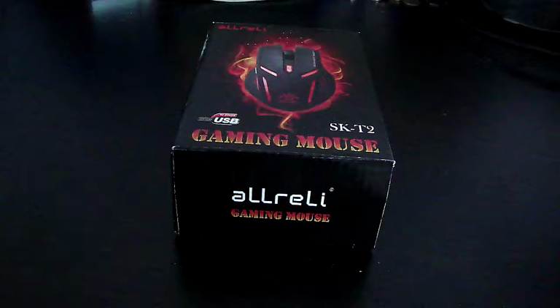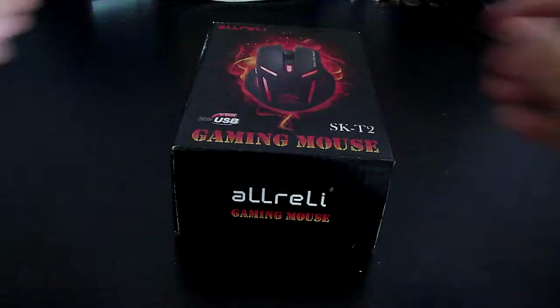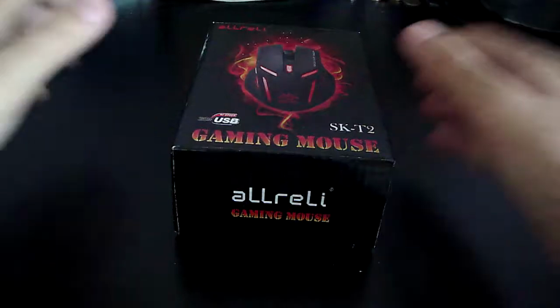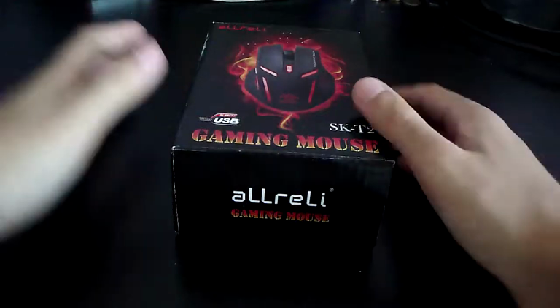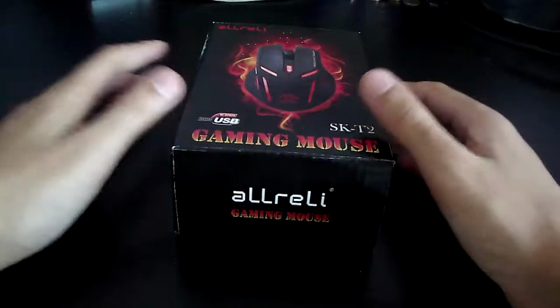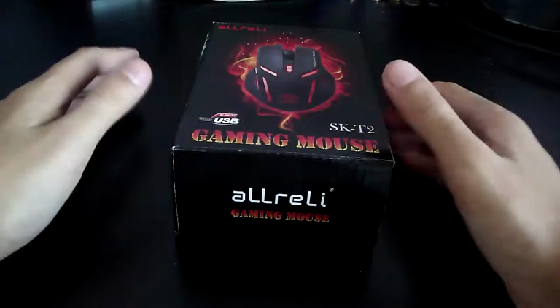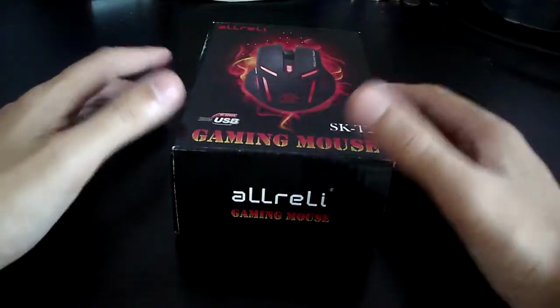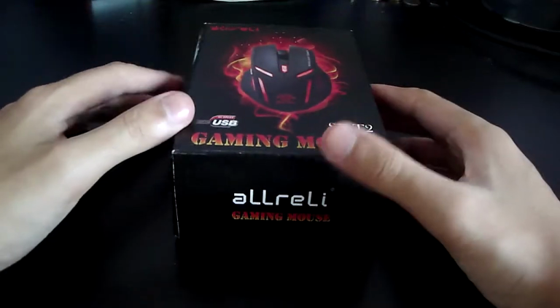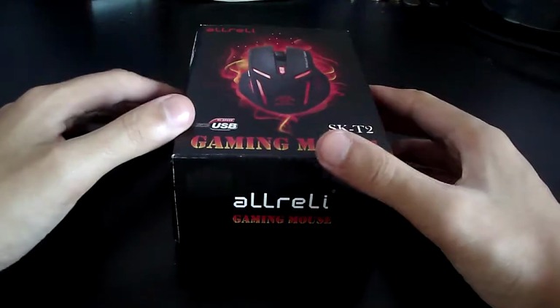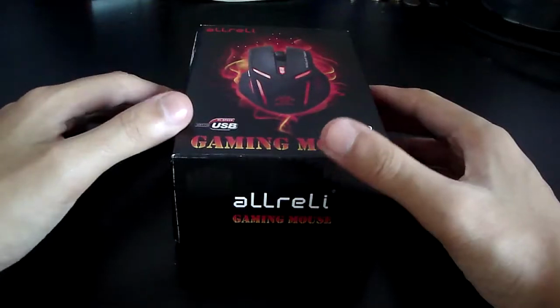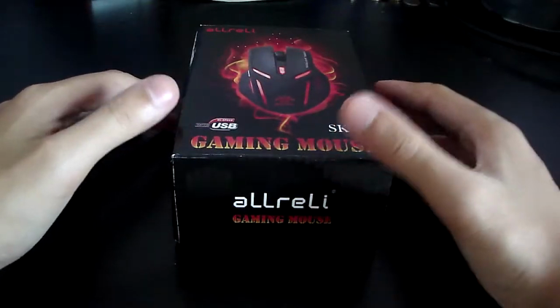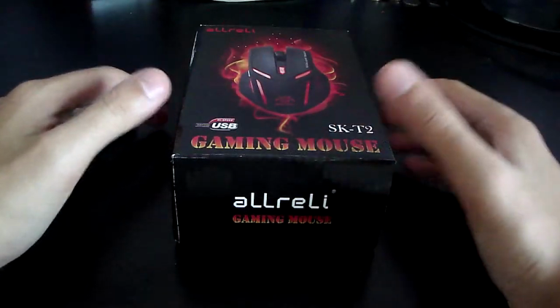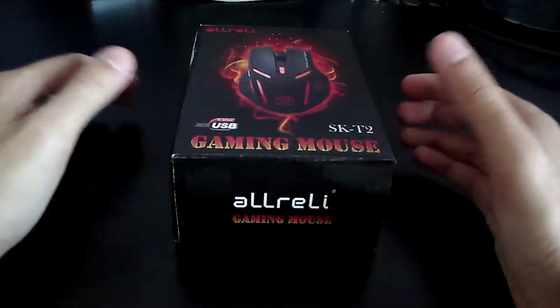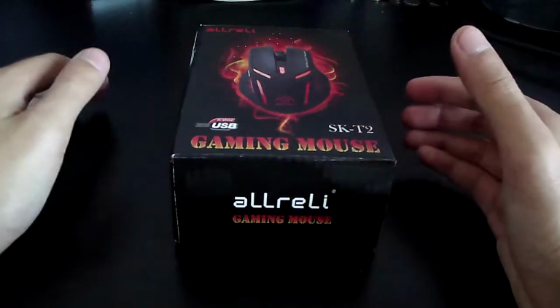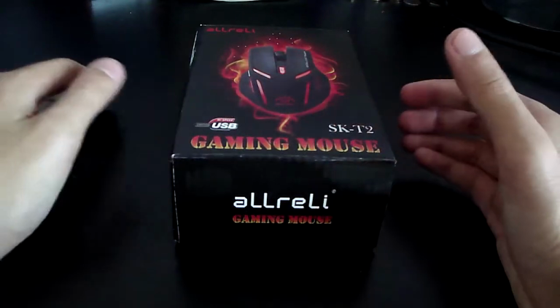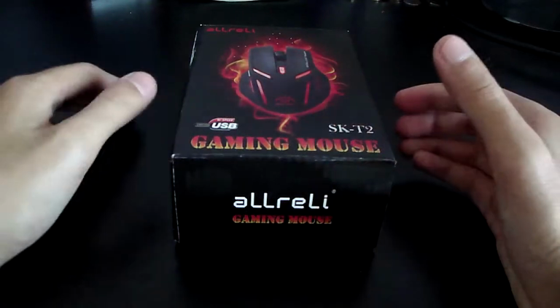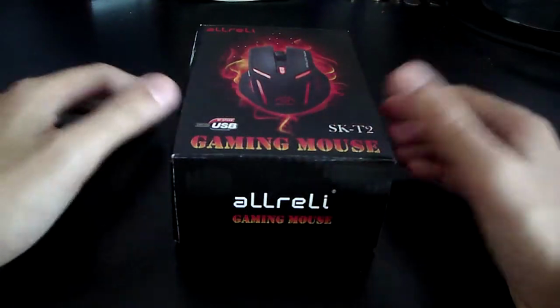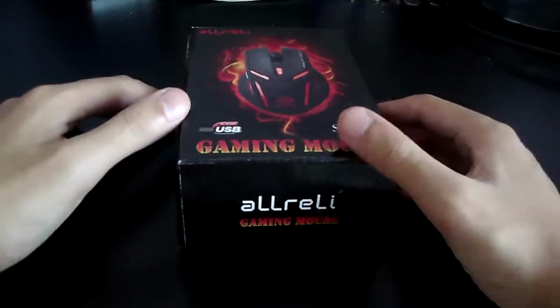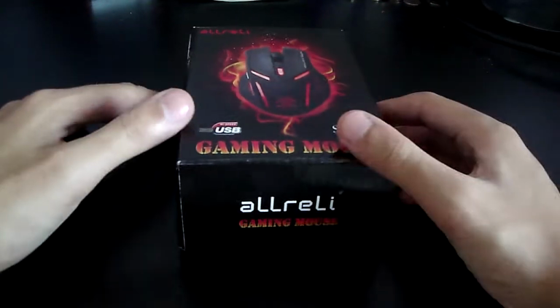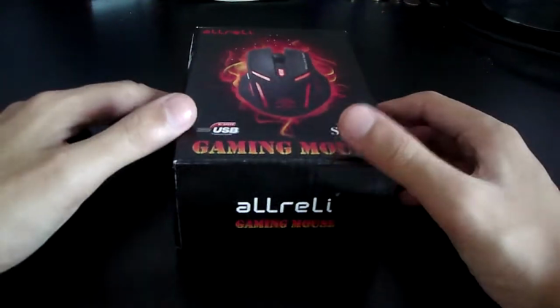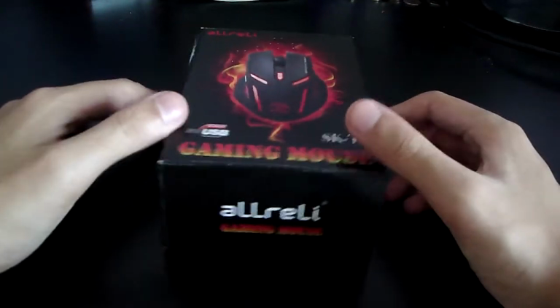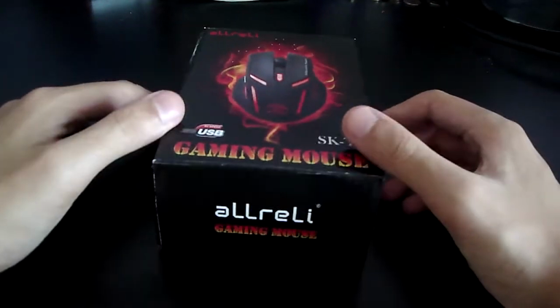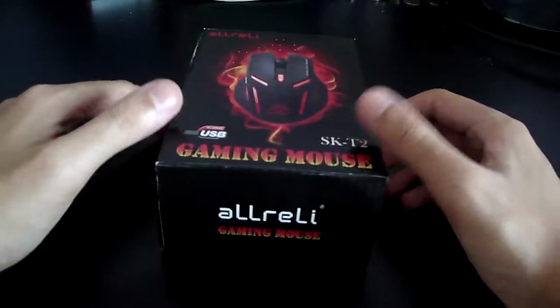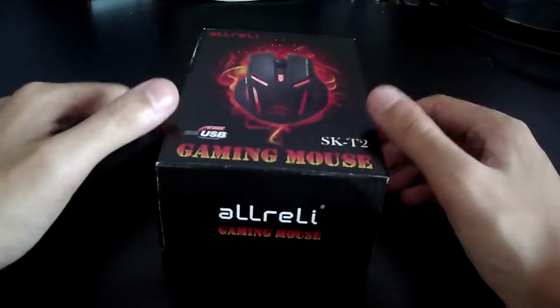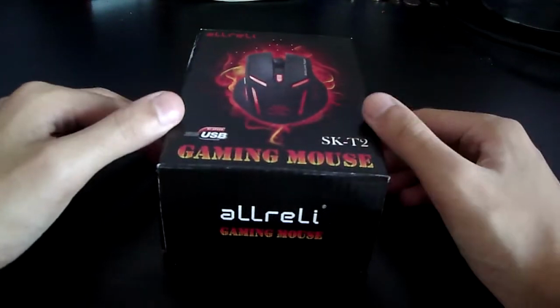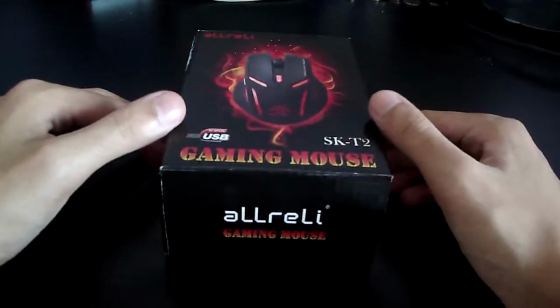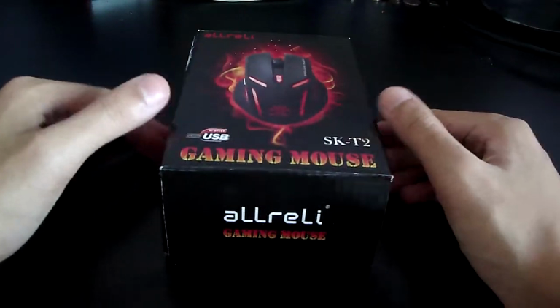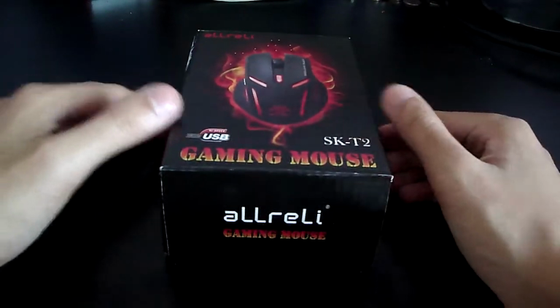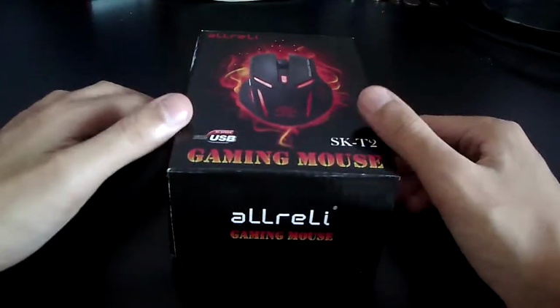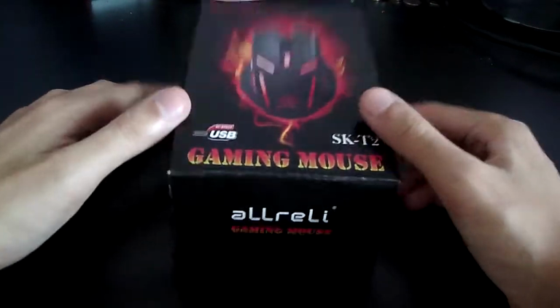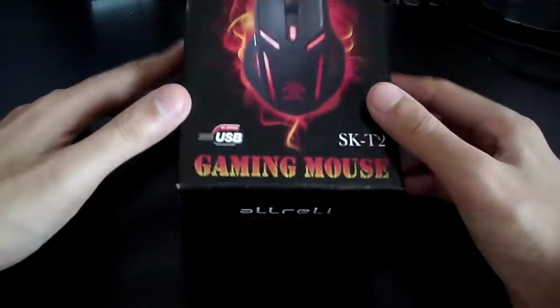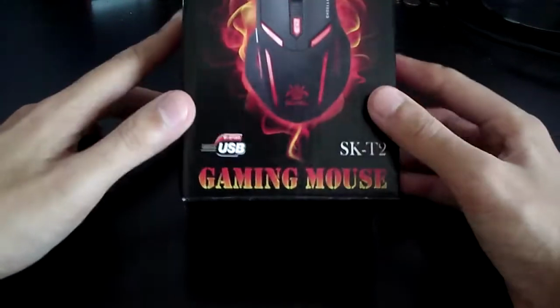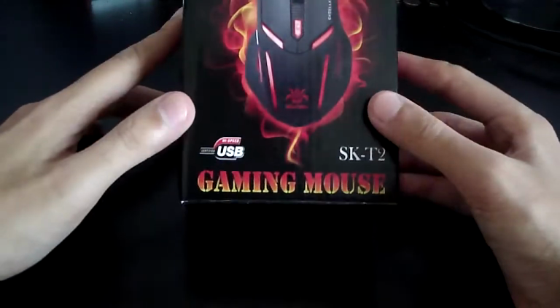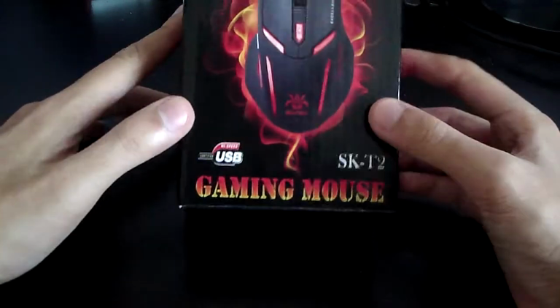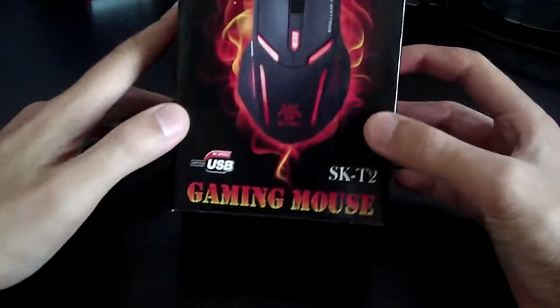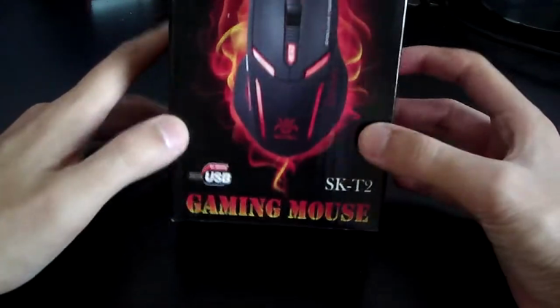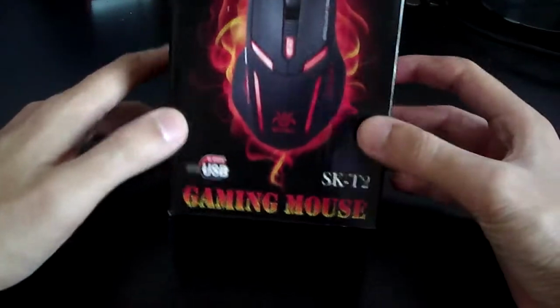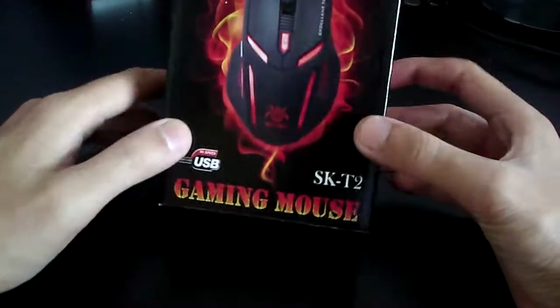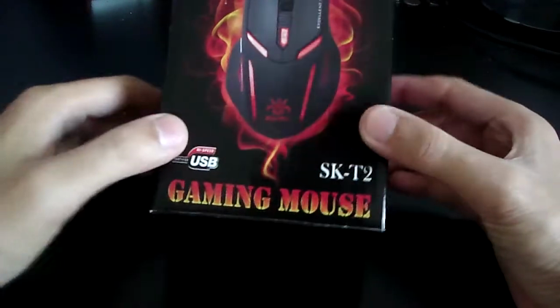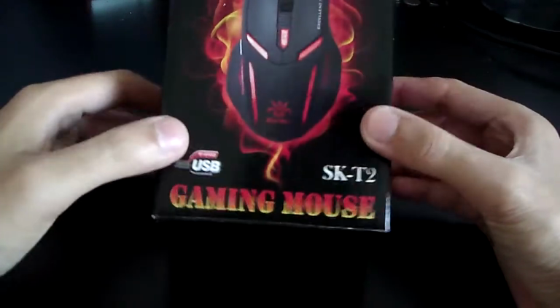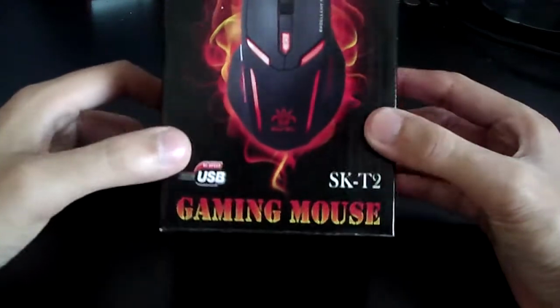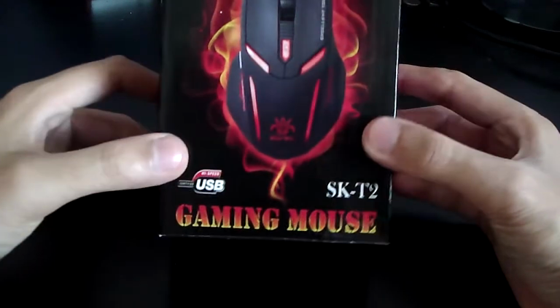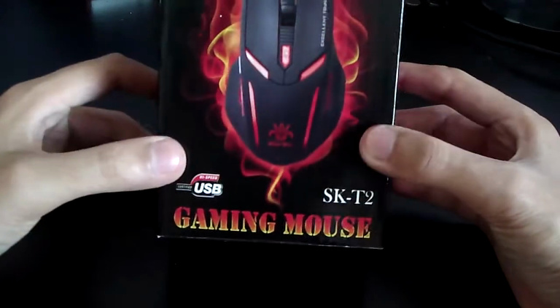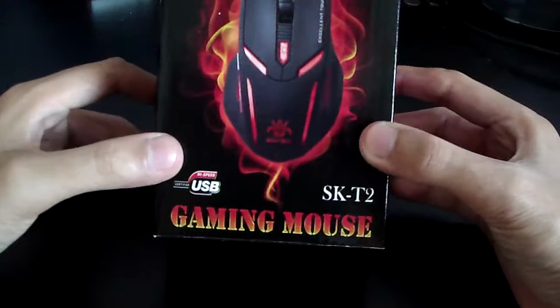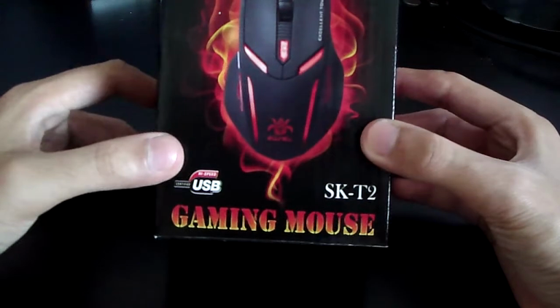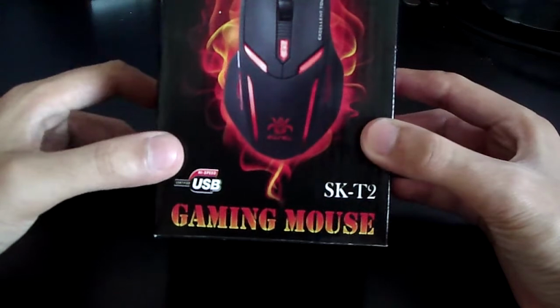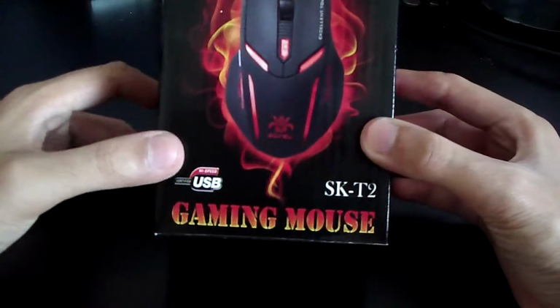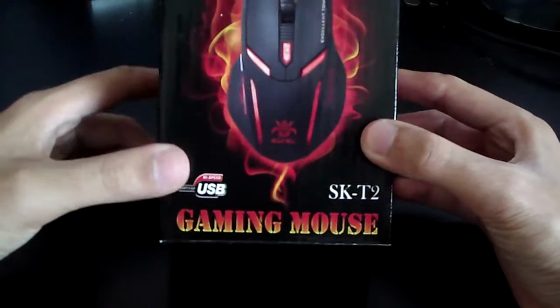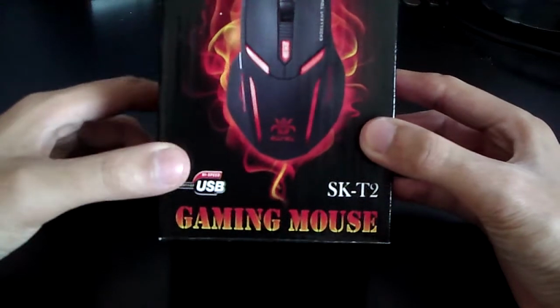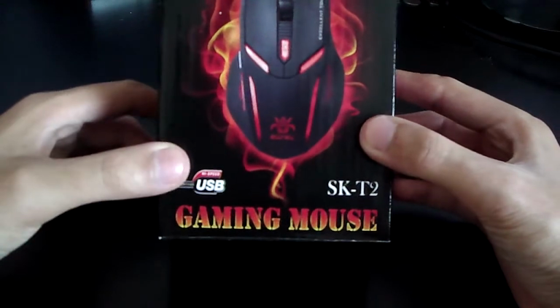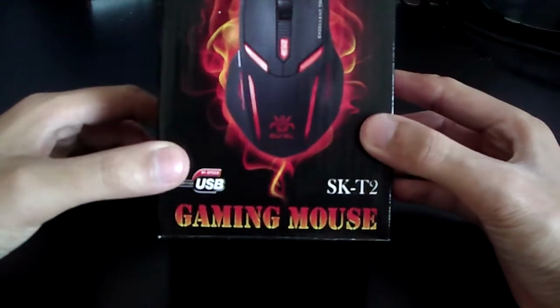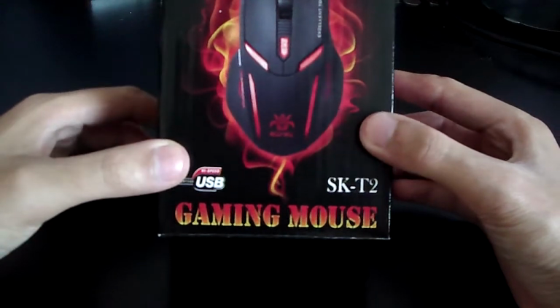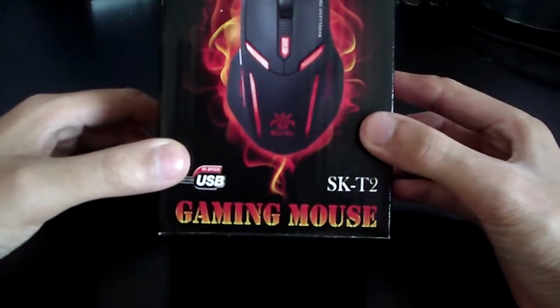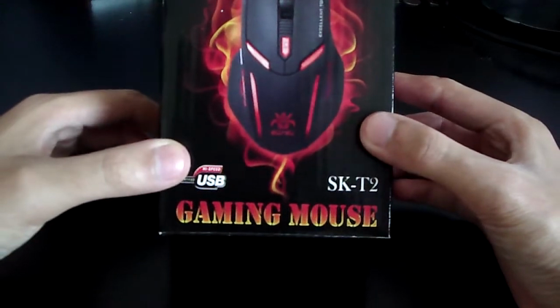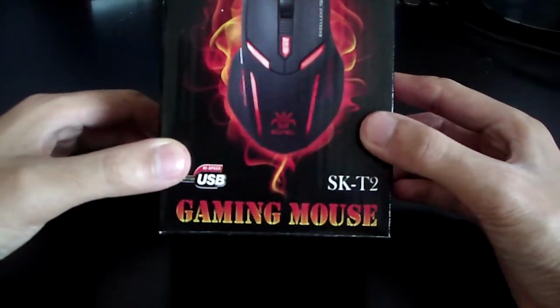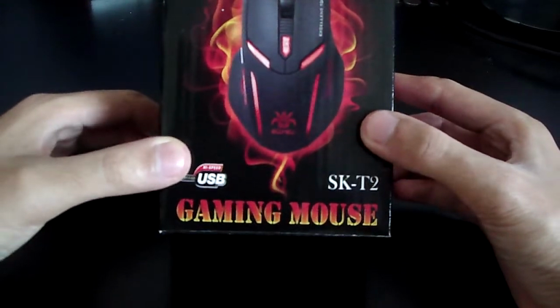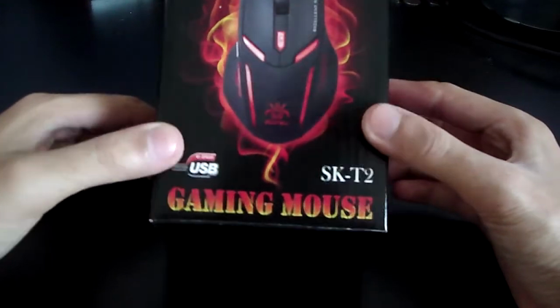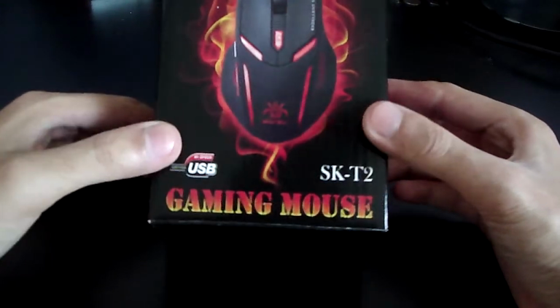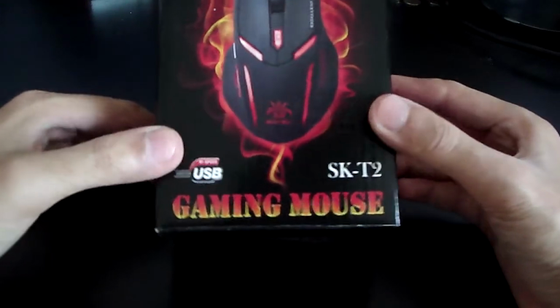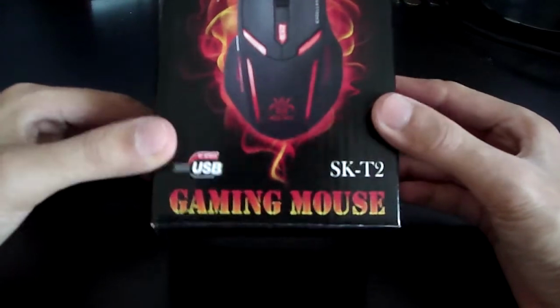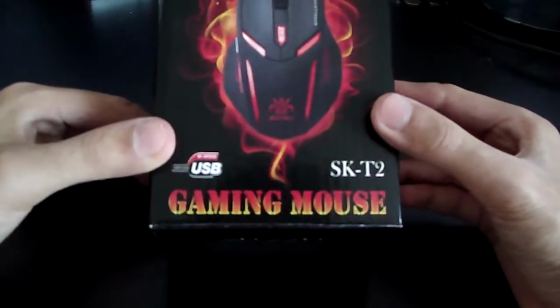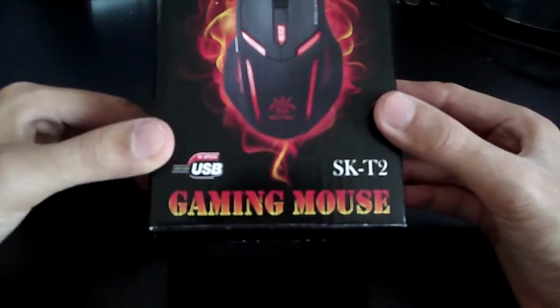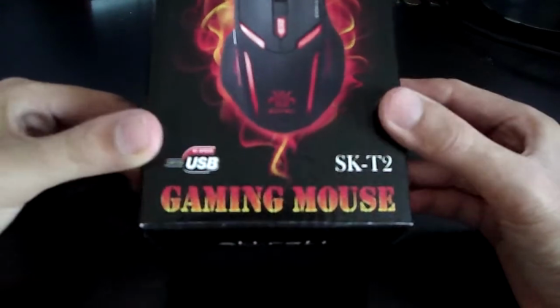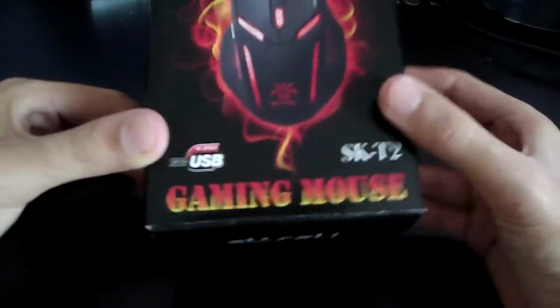Hey guys, GameplayPerson here and today I'm going to be doing a review of the Aurelie SKT2 gaming mouse.